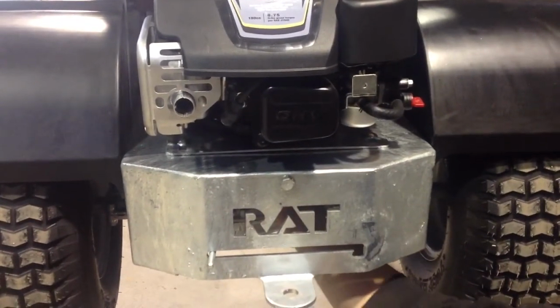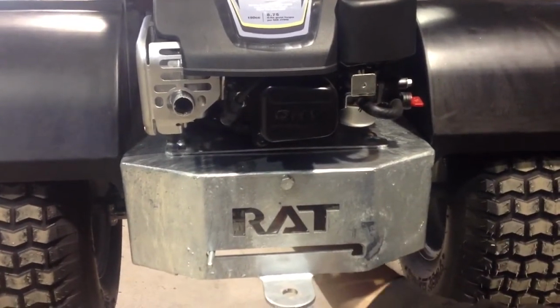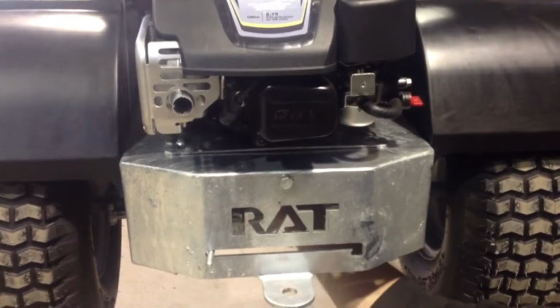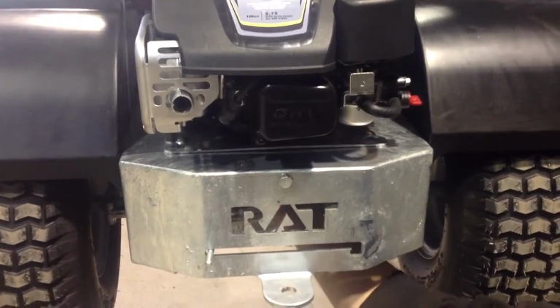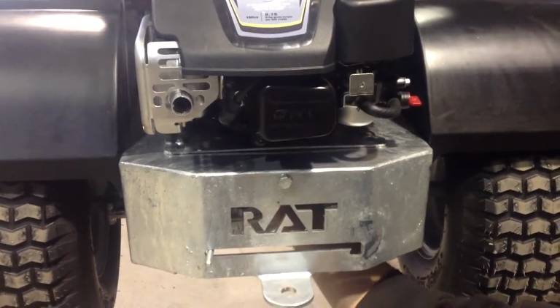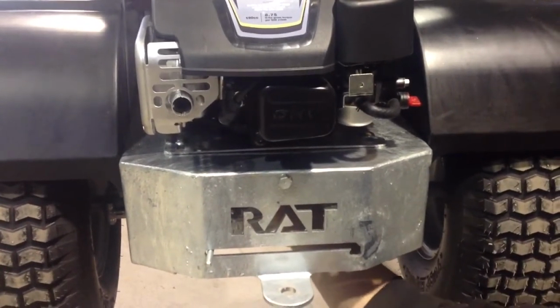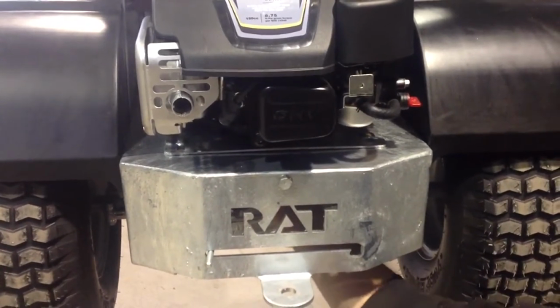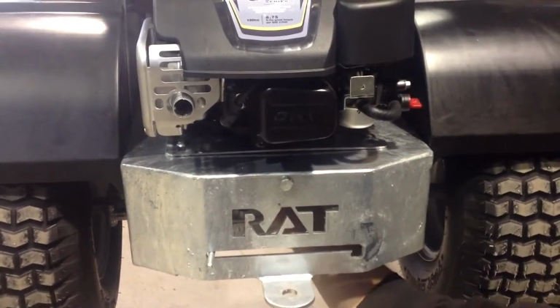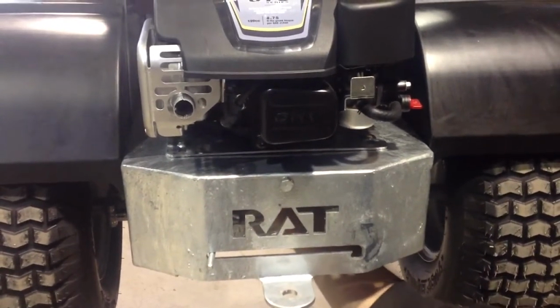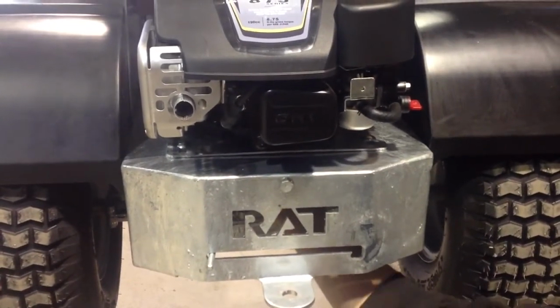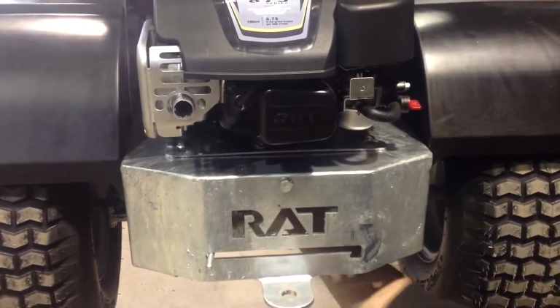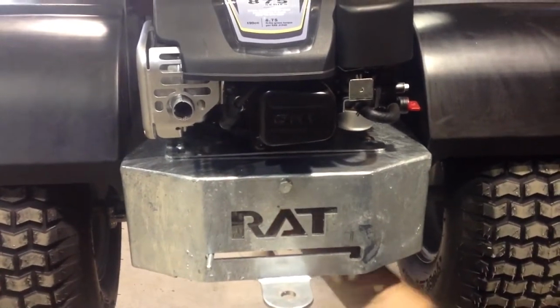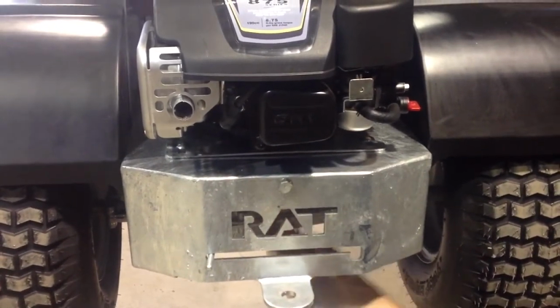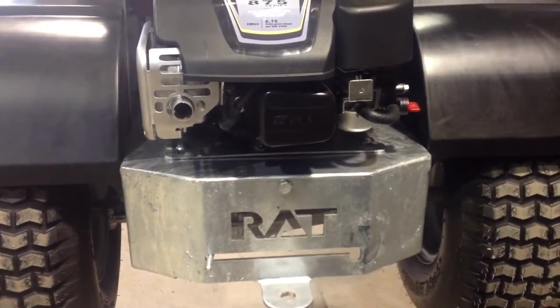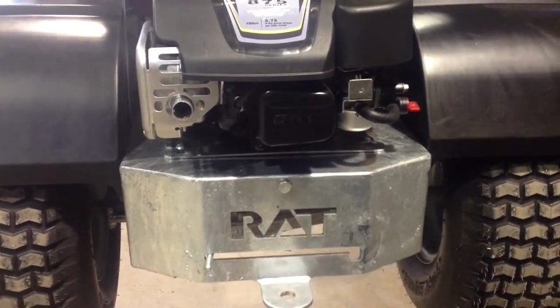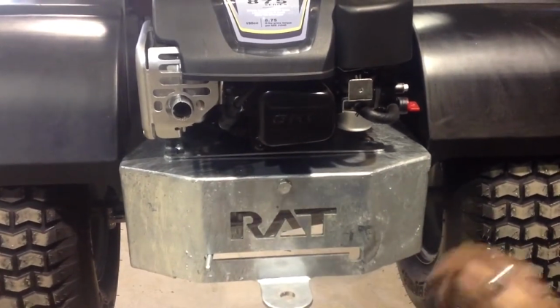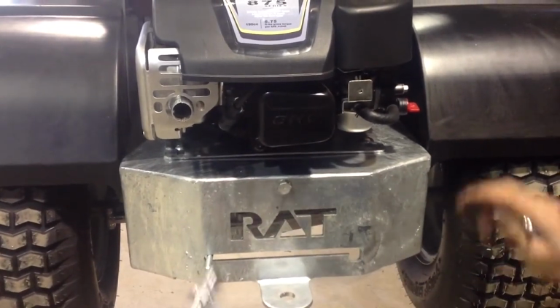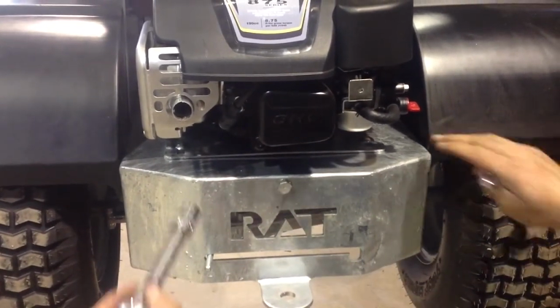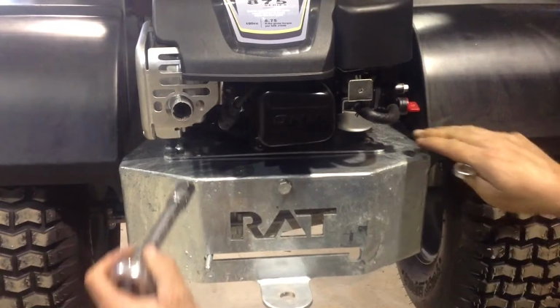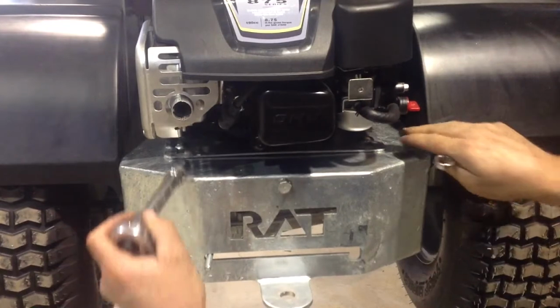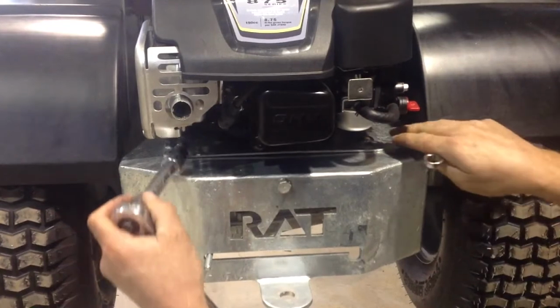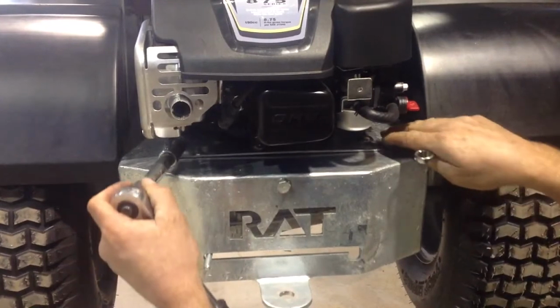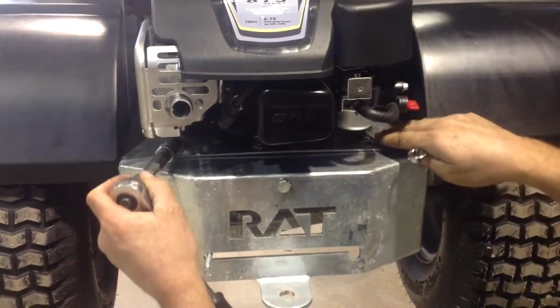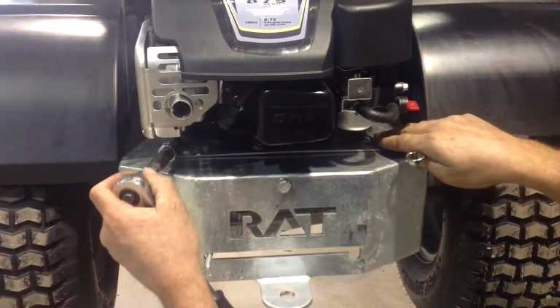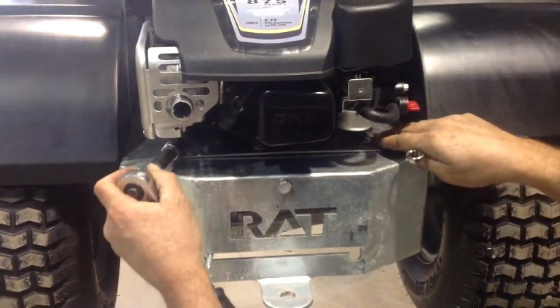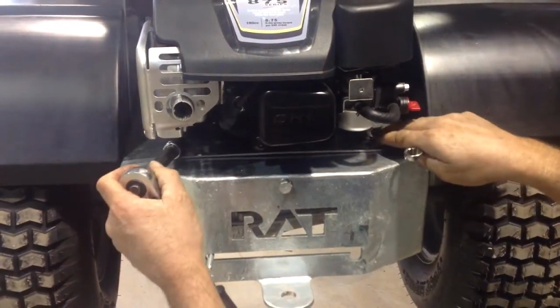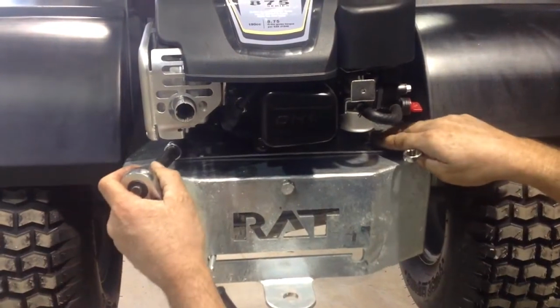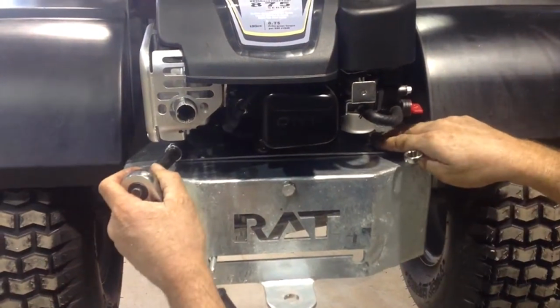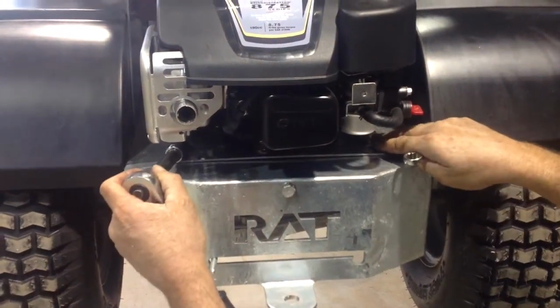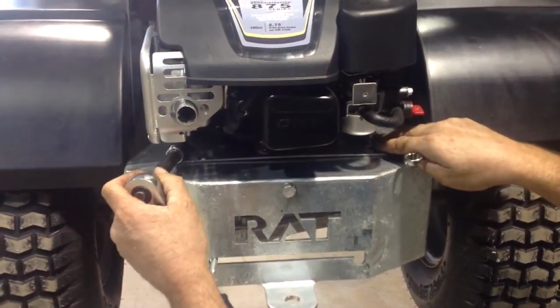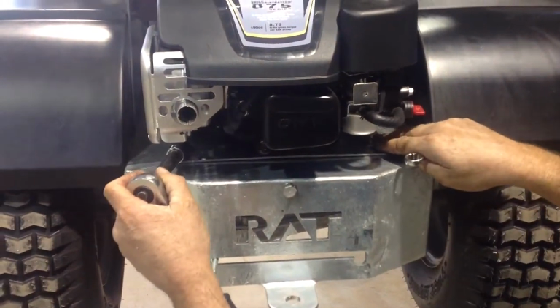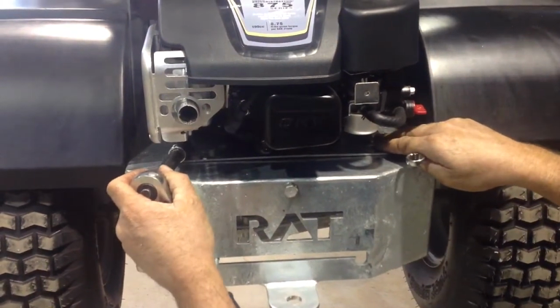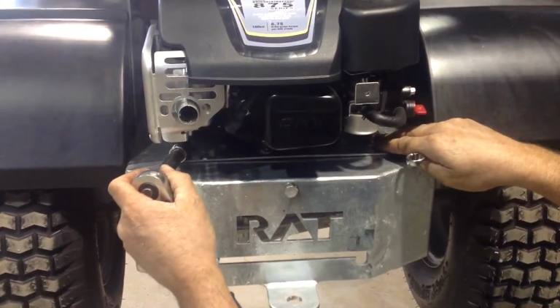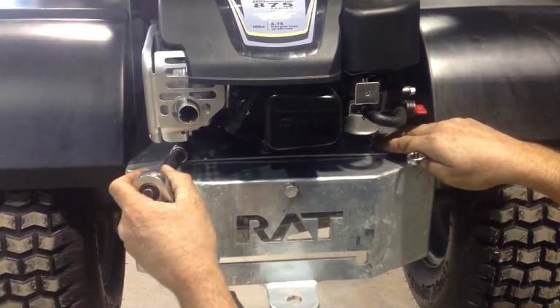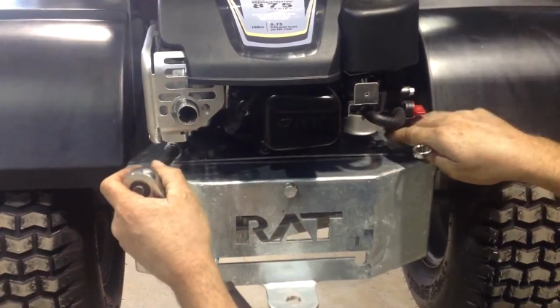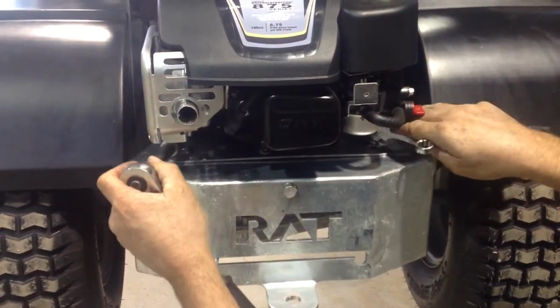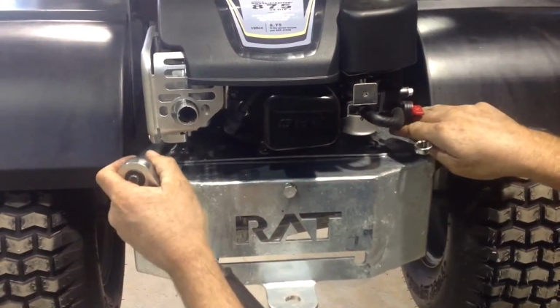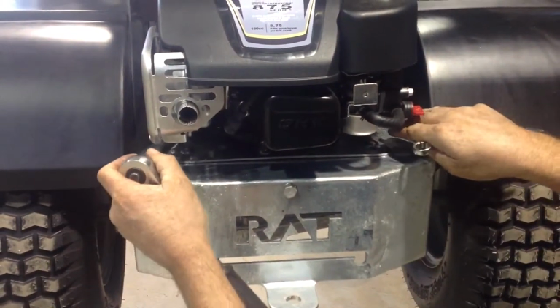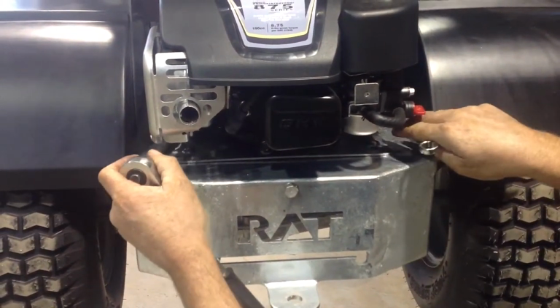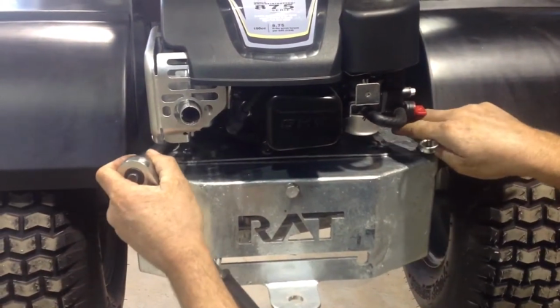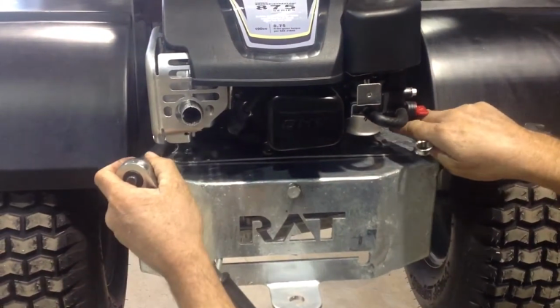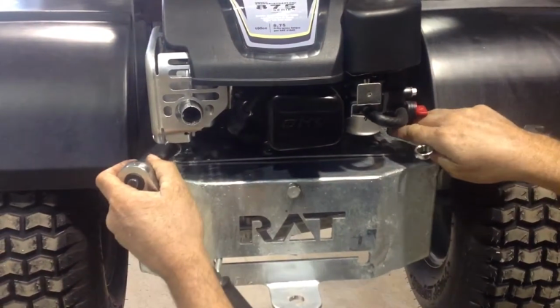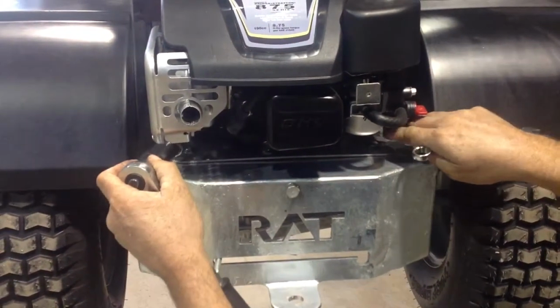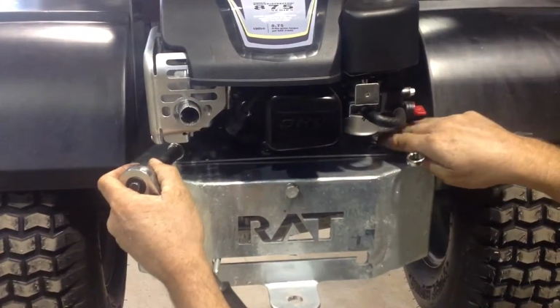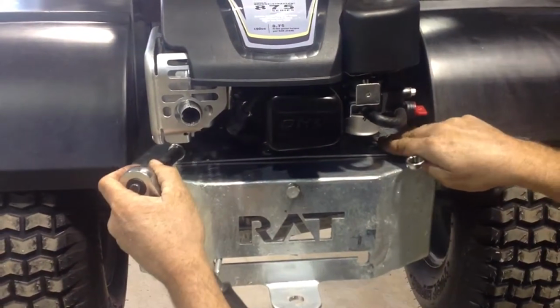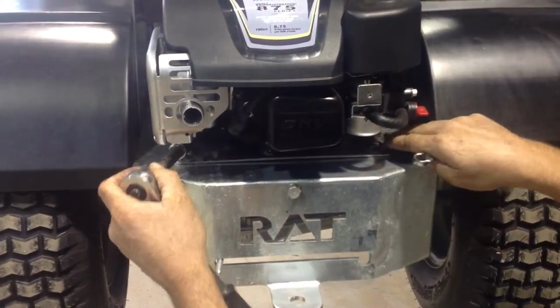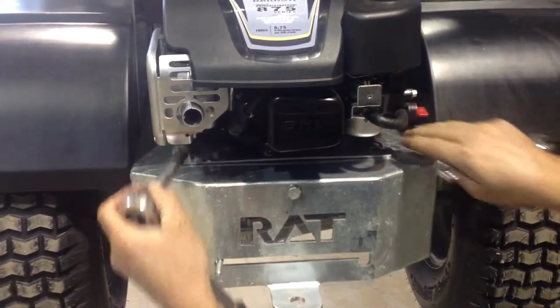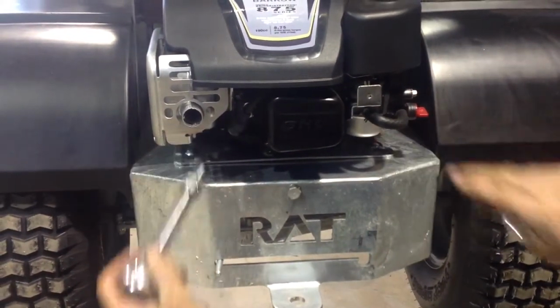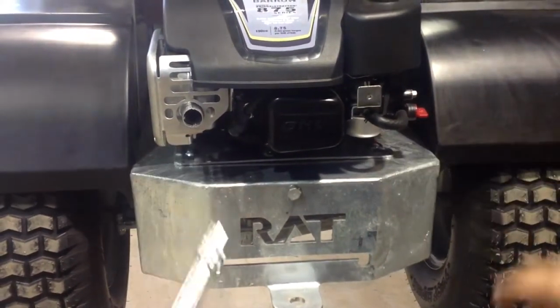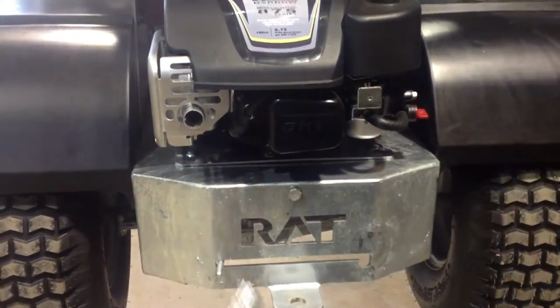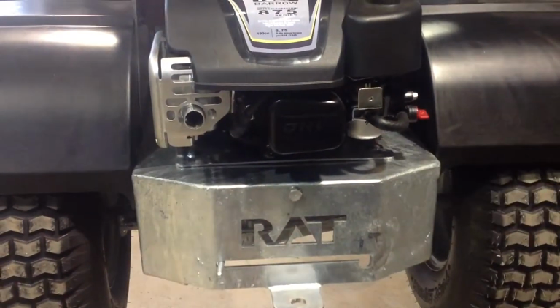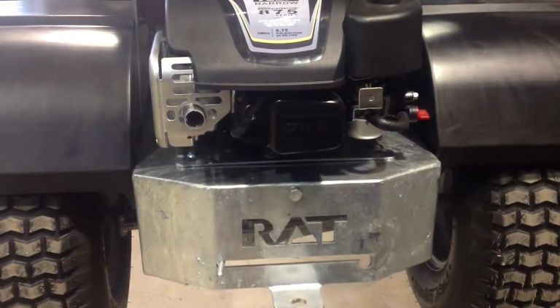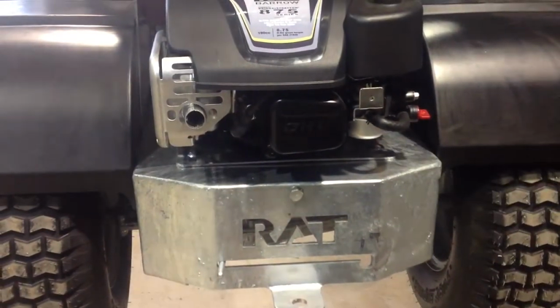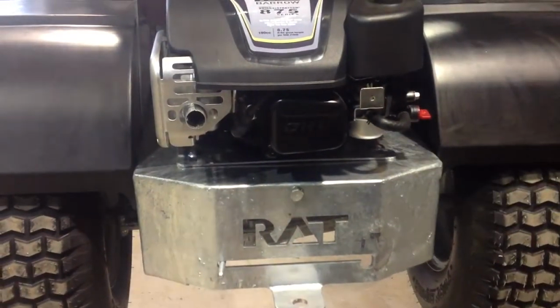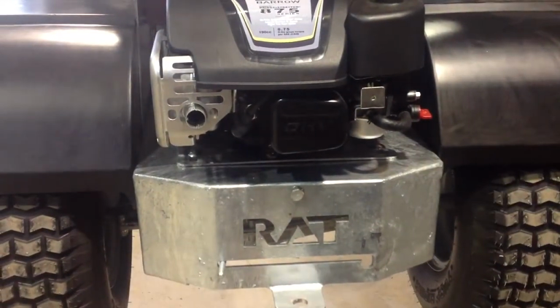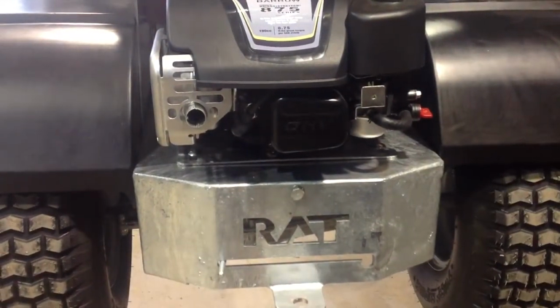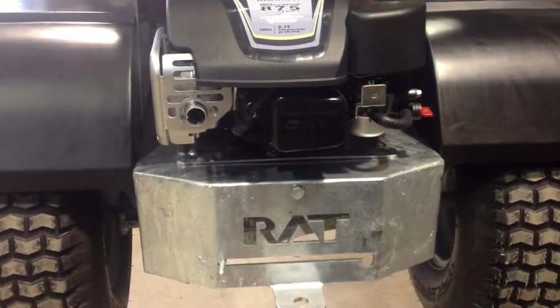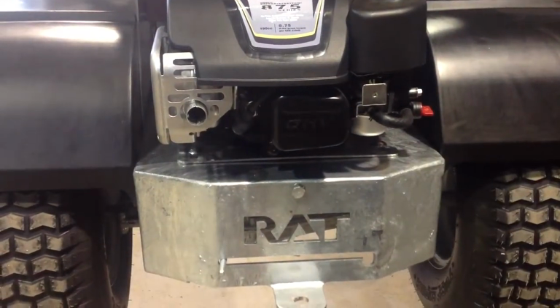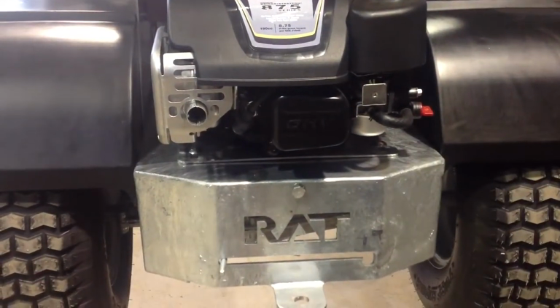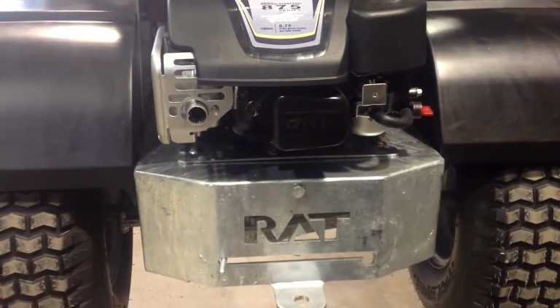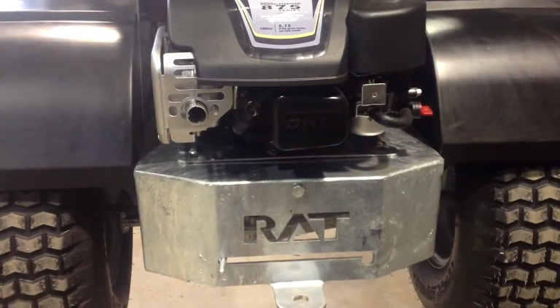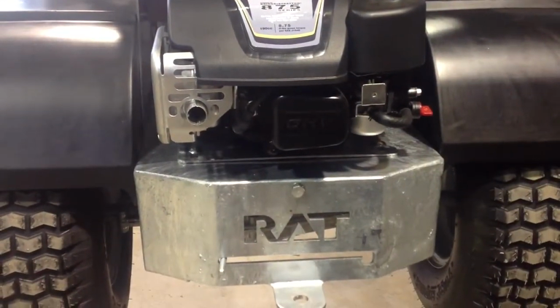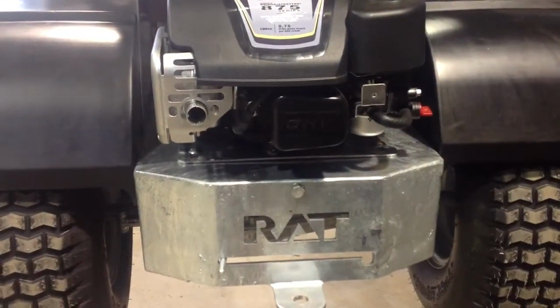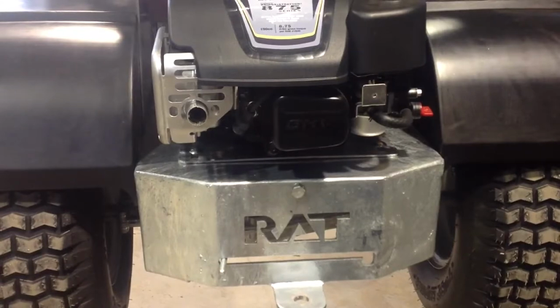When firm, re-tighten the back two and the front two engine slide bolts.